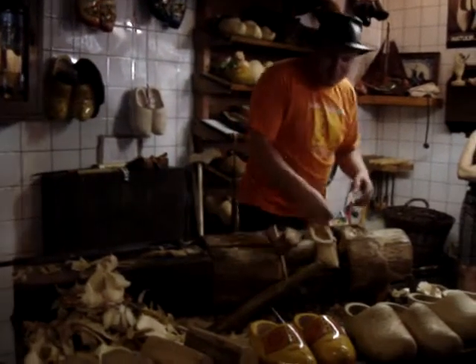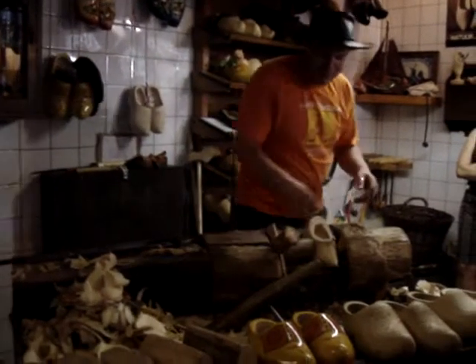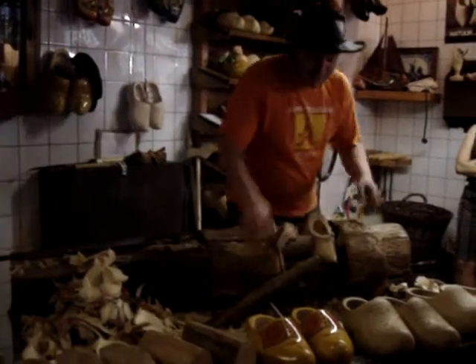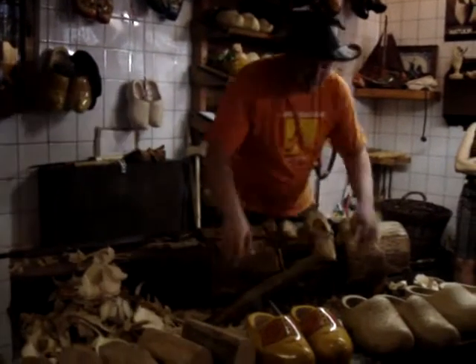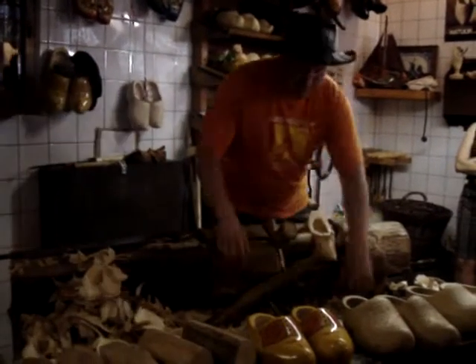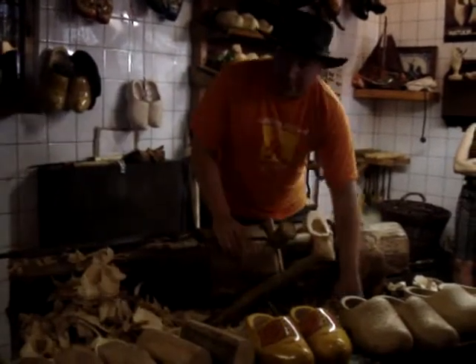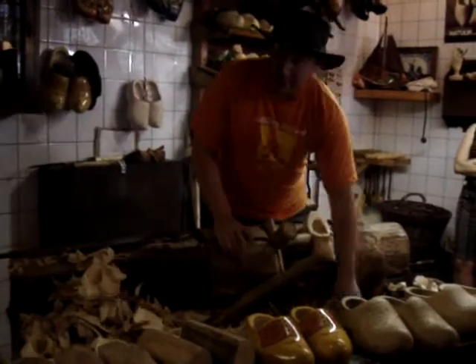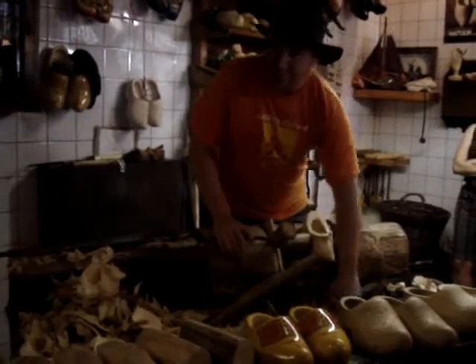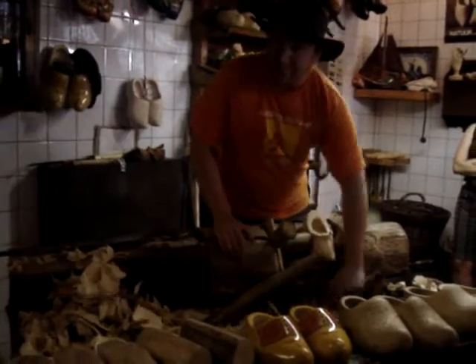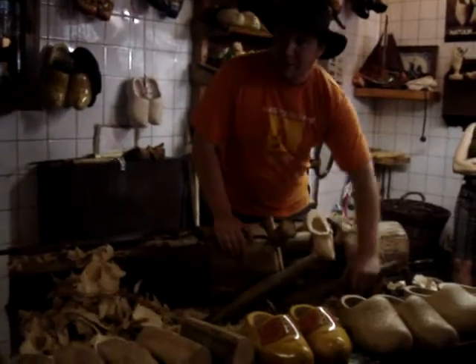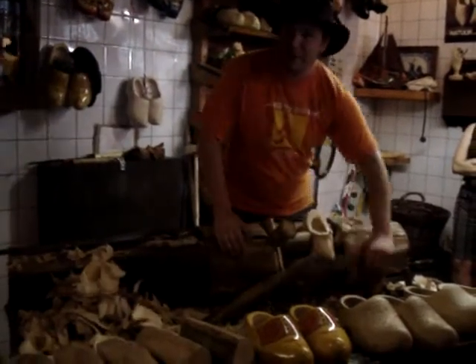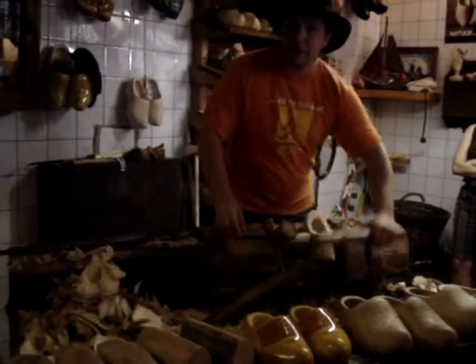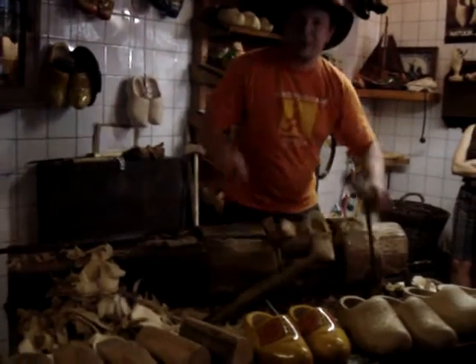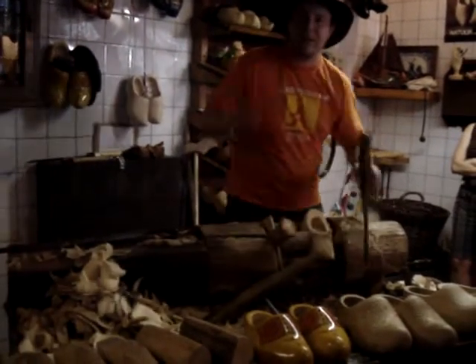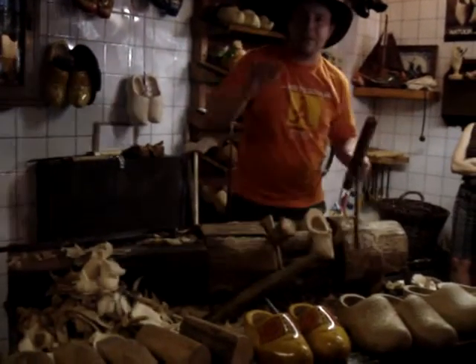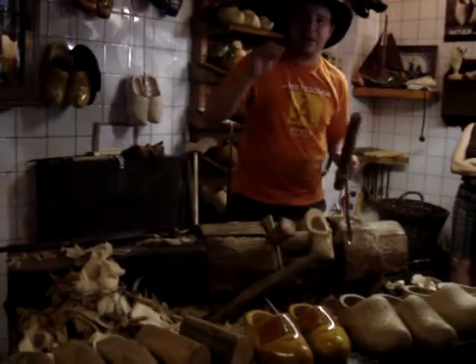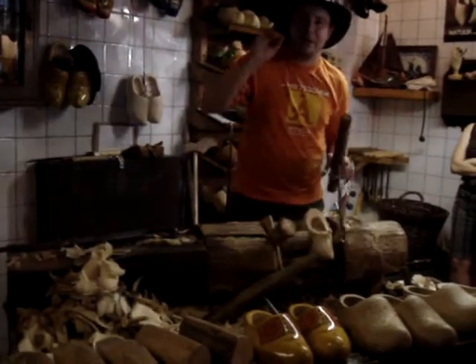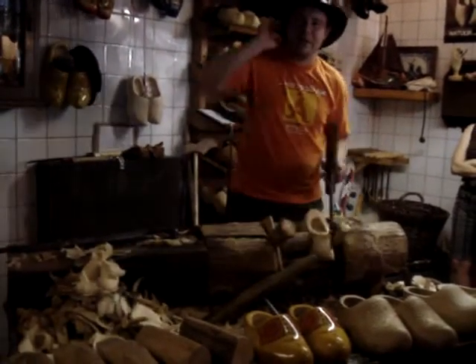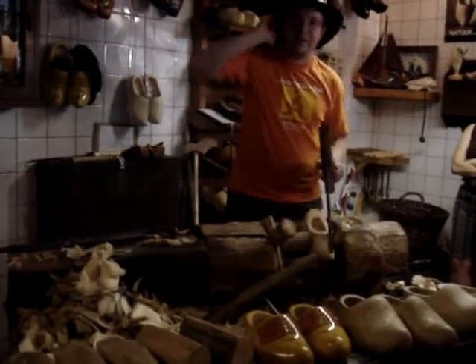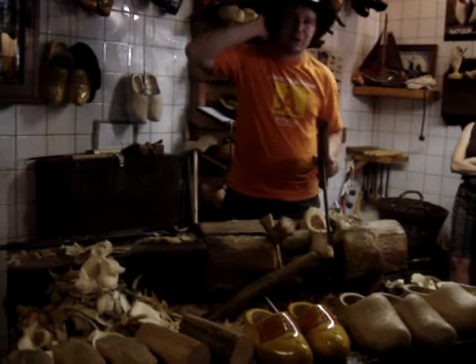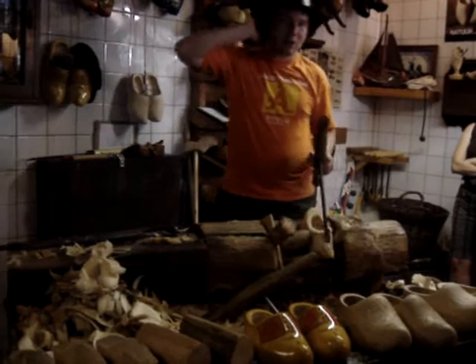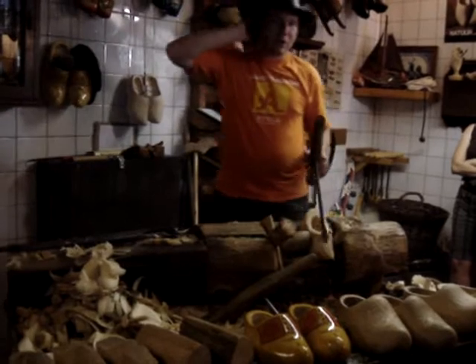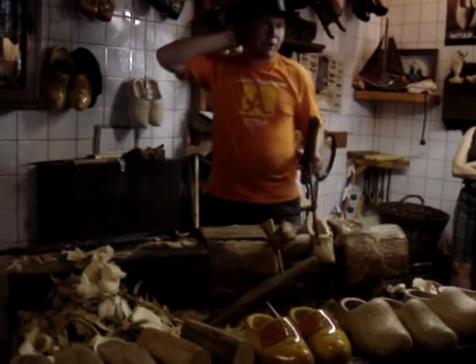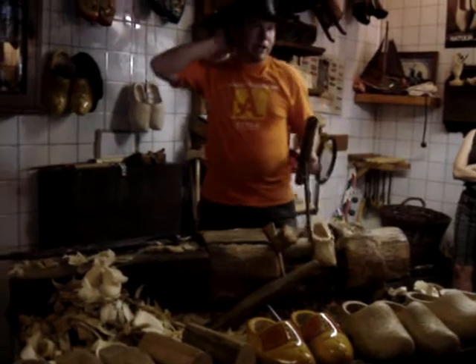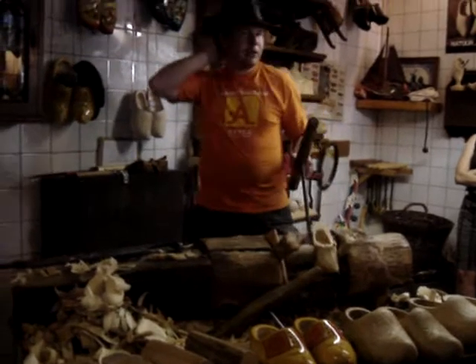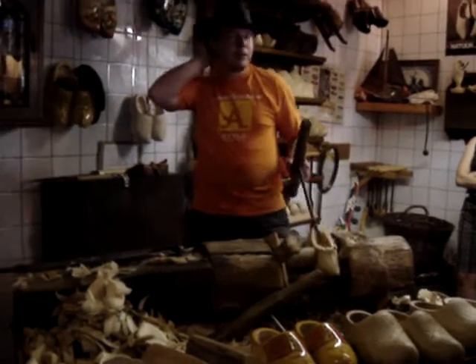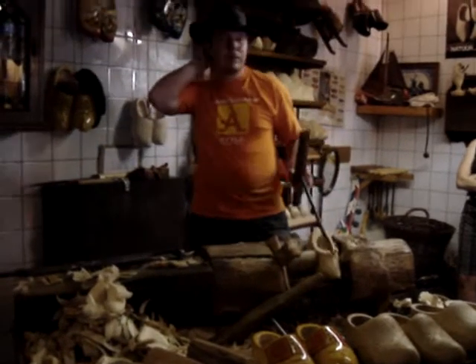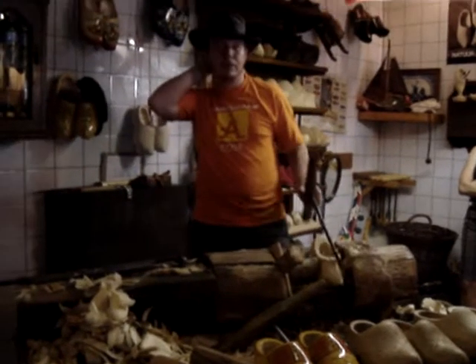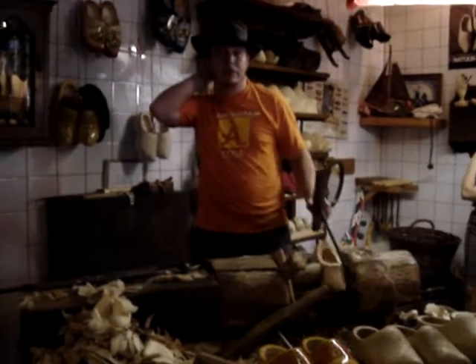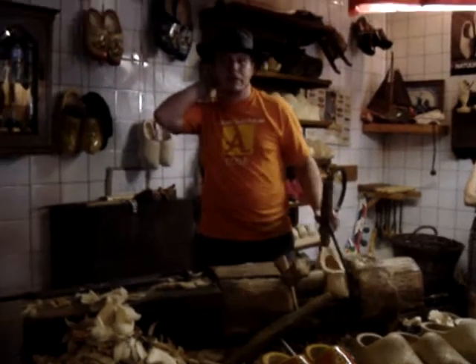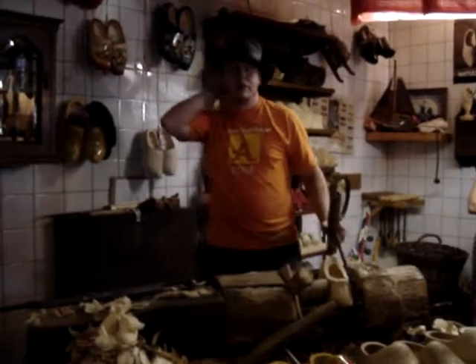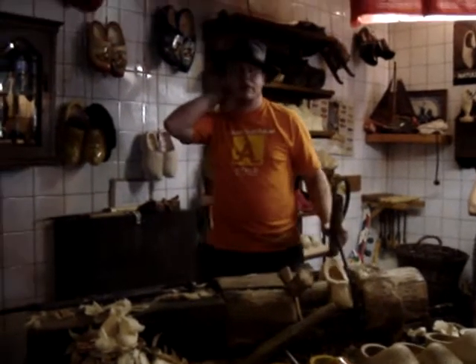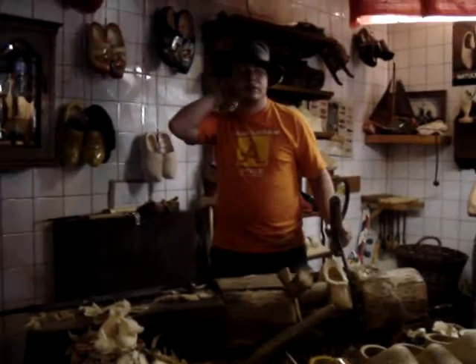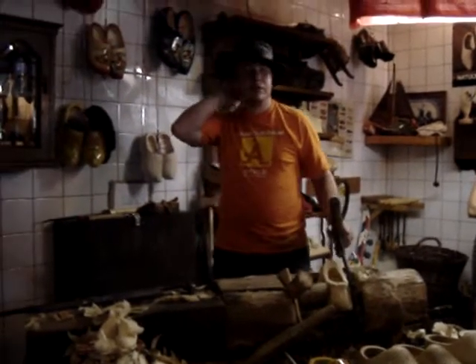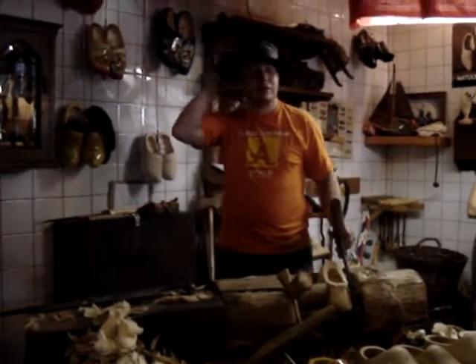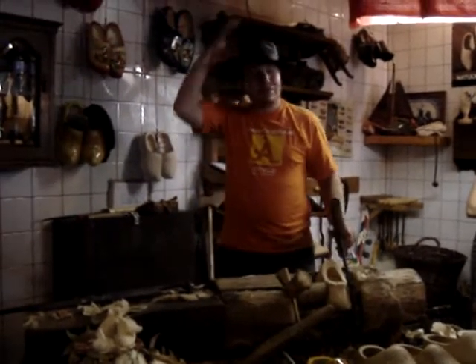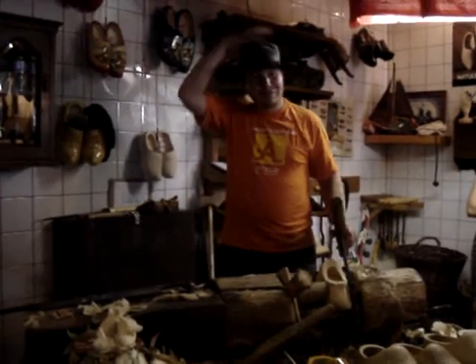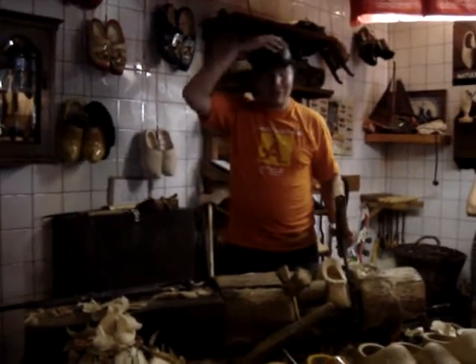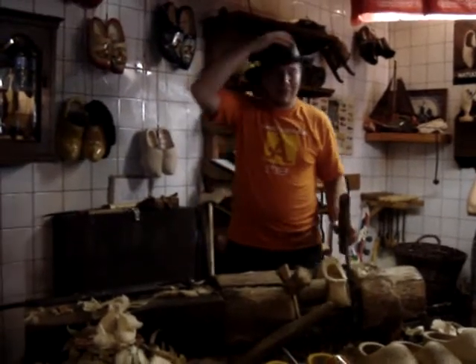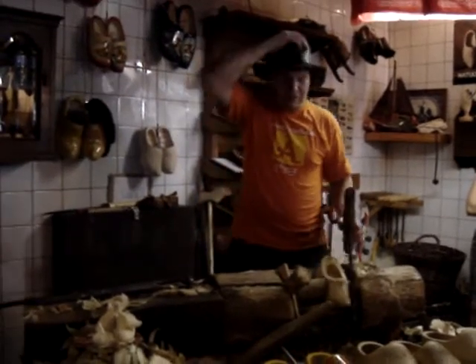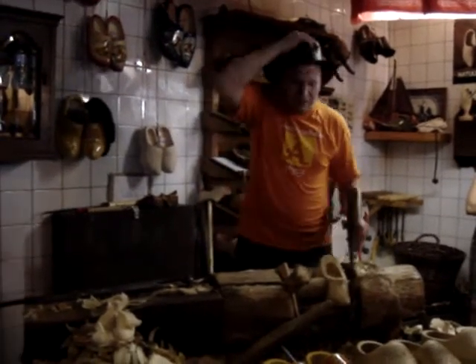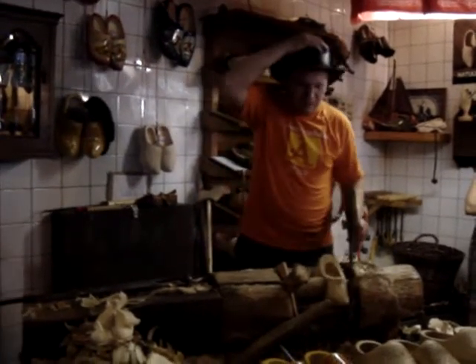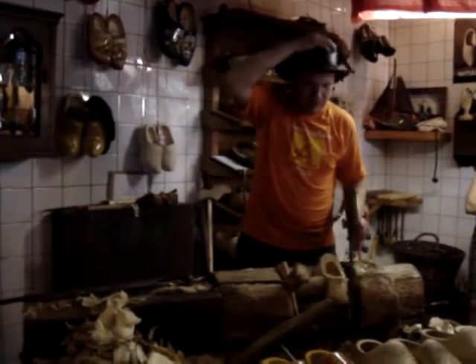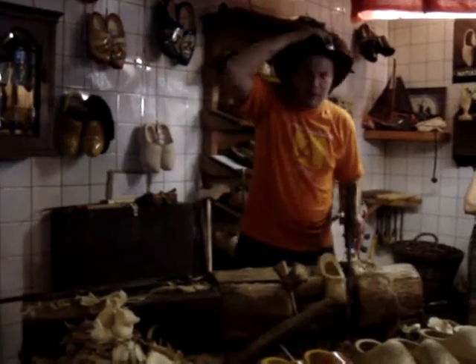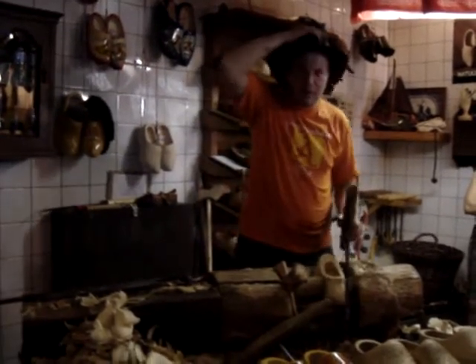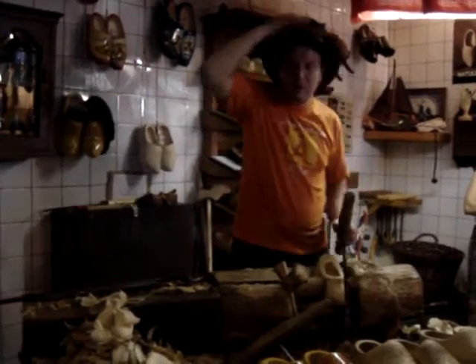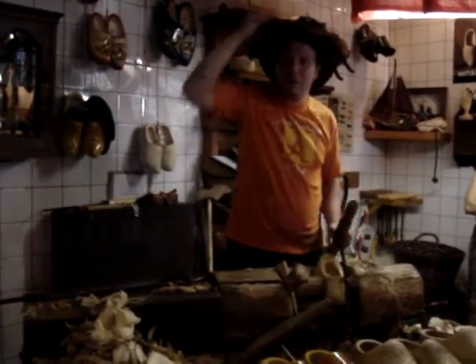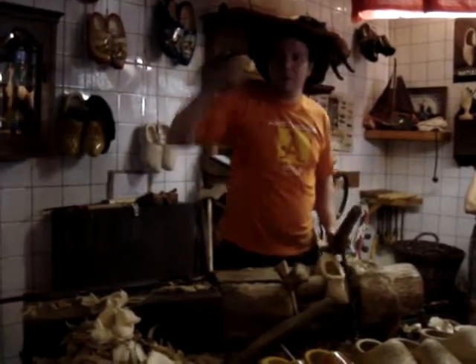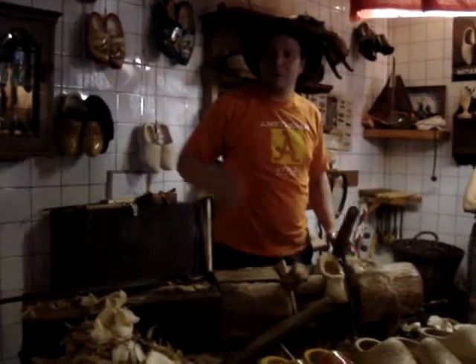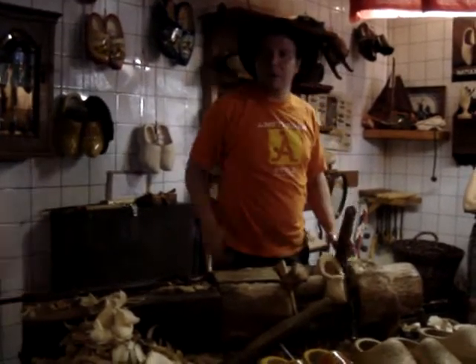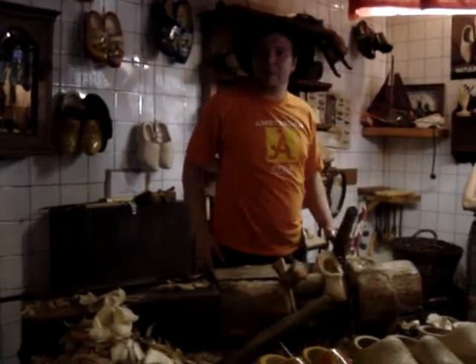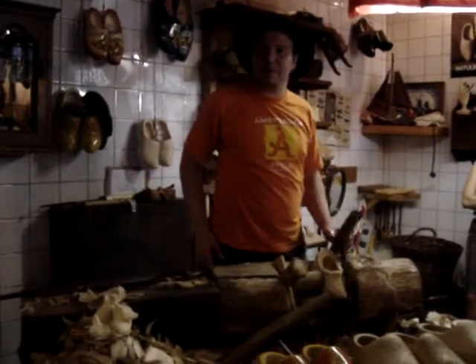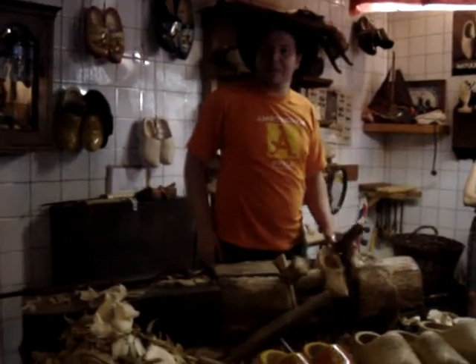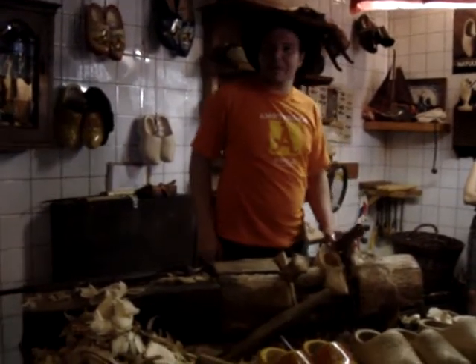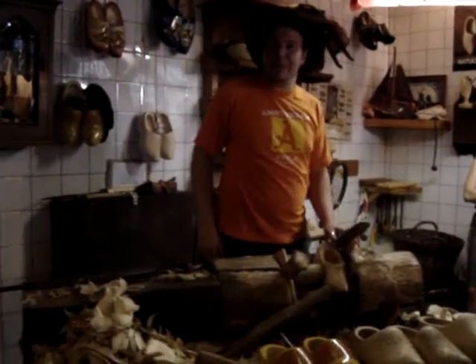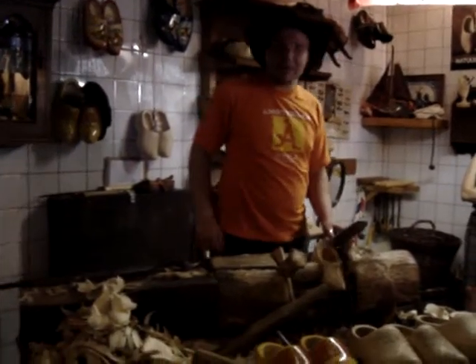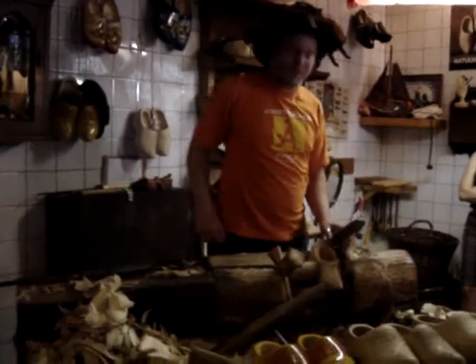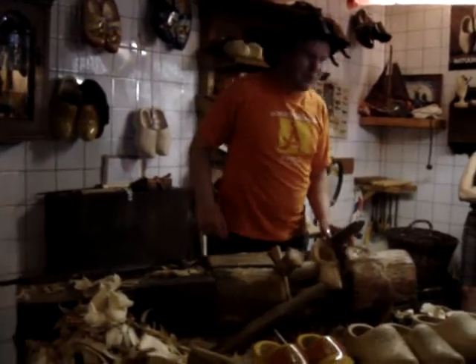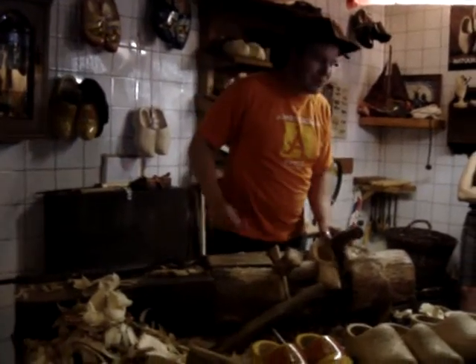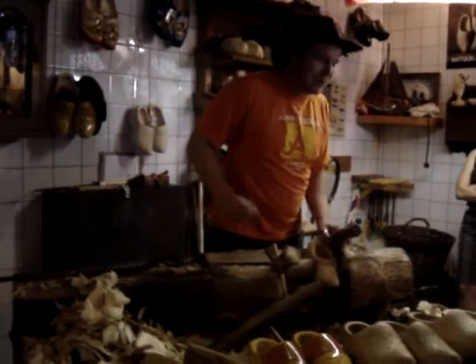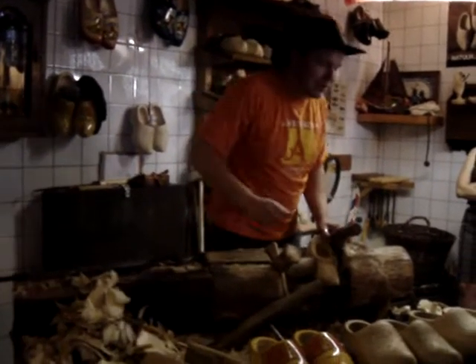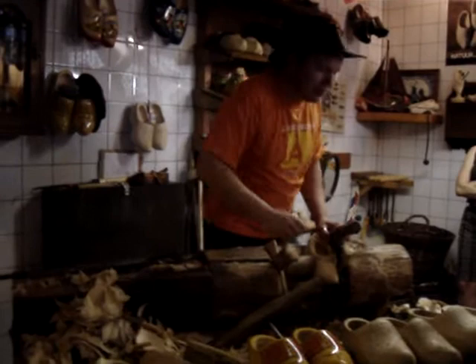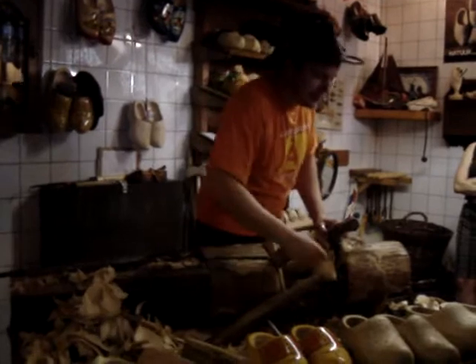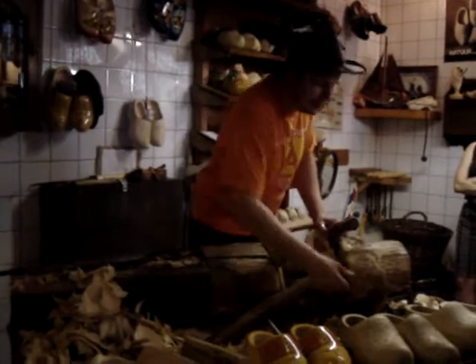So did I tell you guys about the great variety of clogs already? No? Yes? Oh, we have a great variety of clogs in Holland, huh?